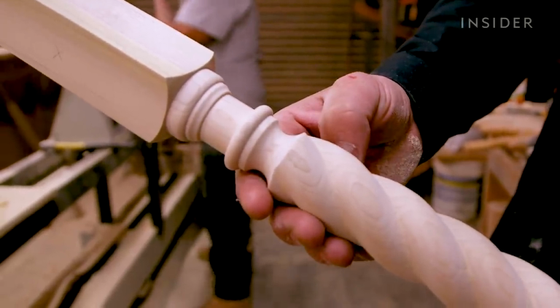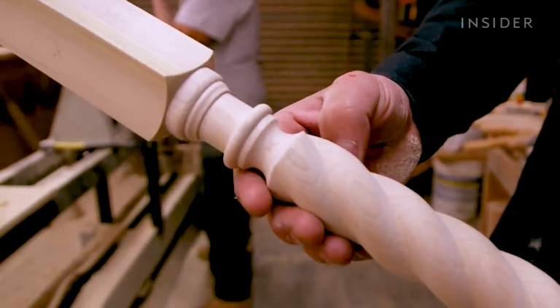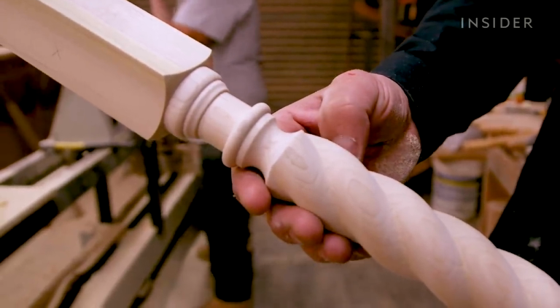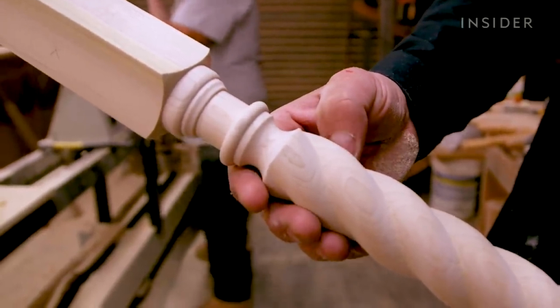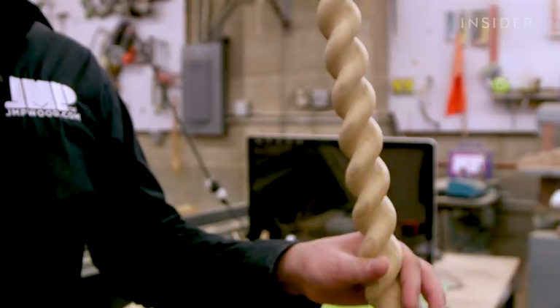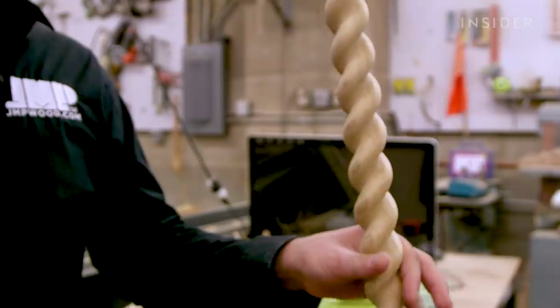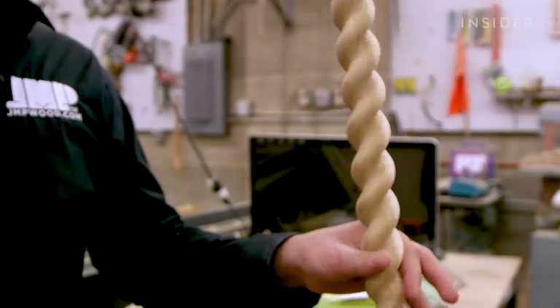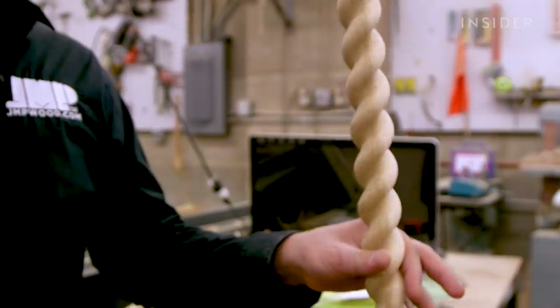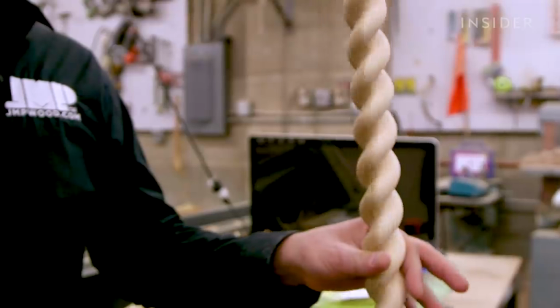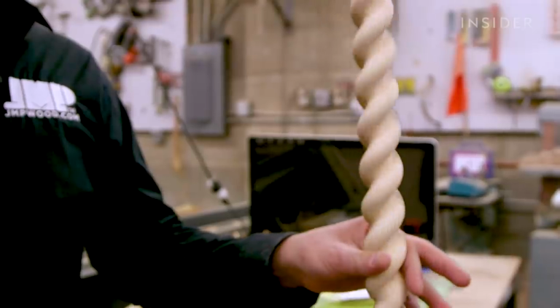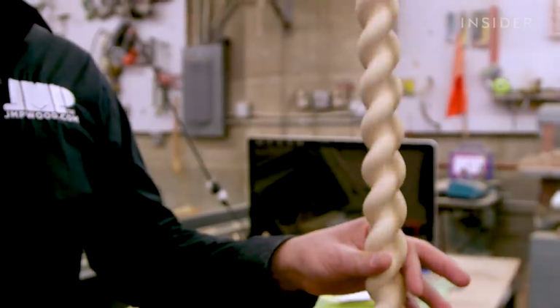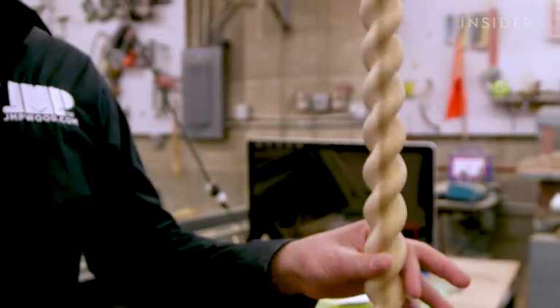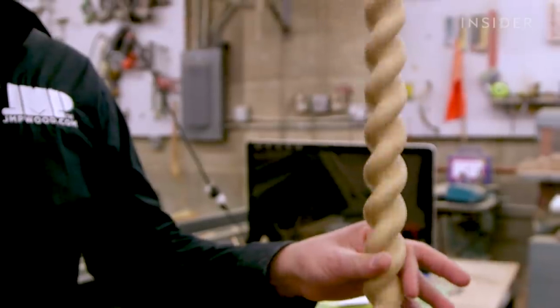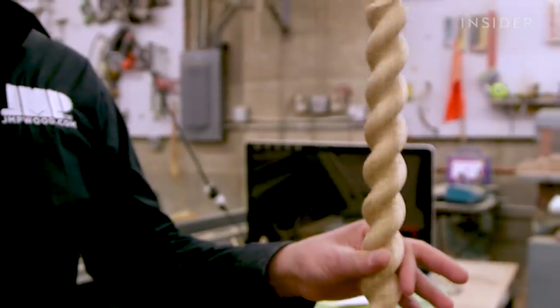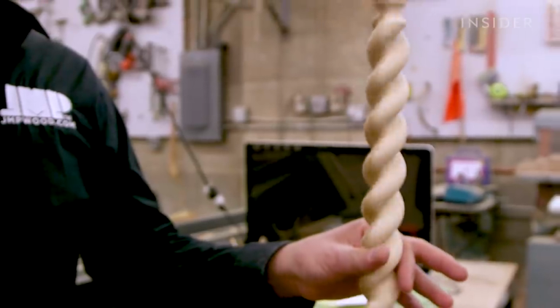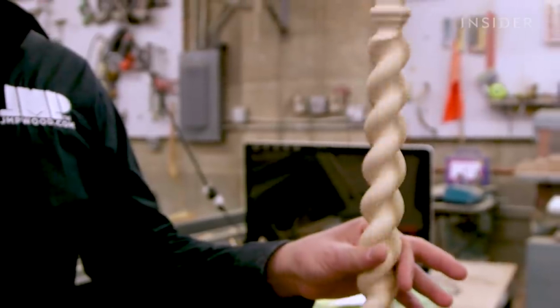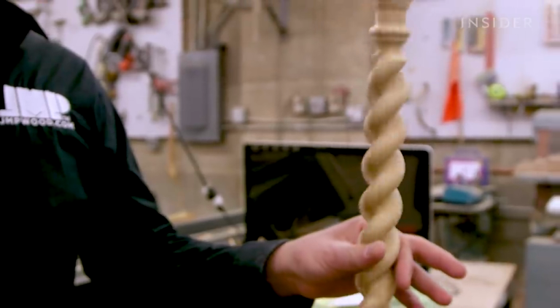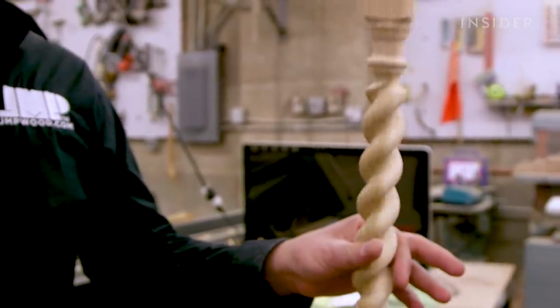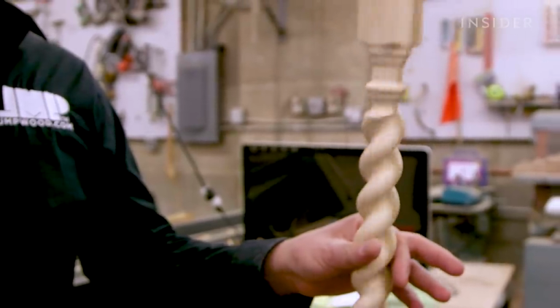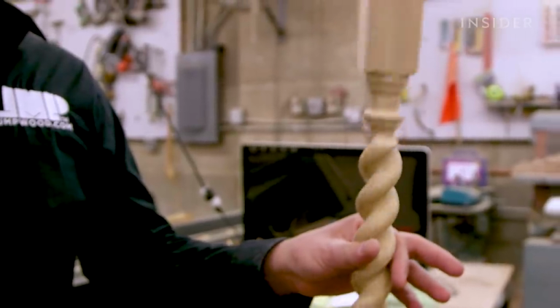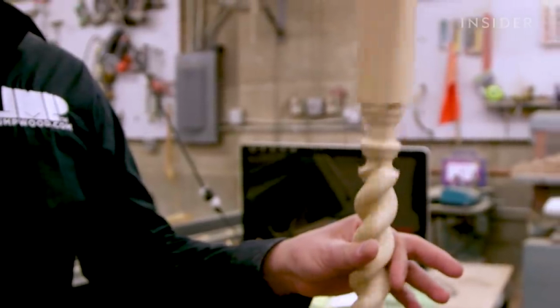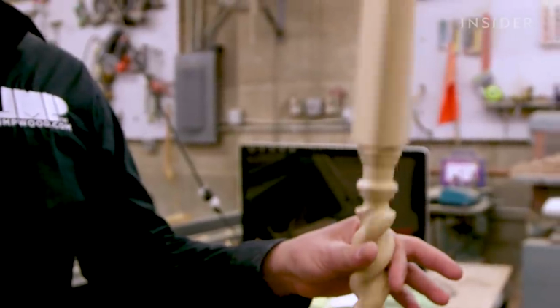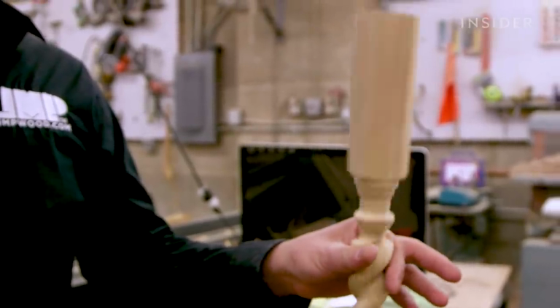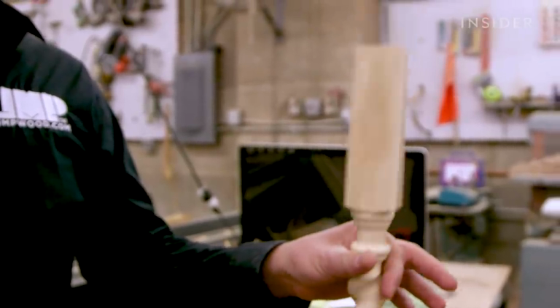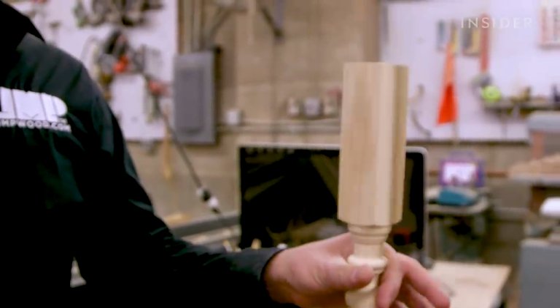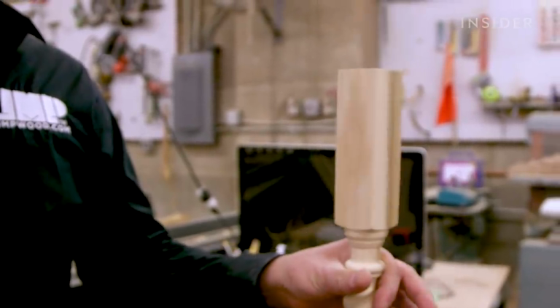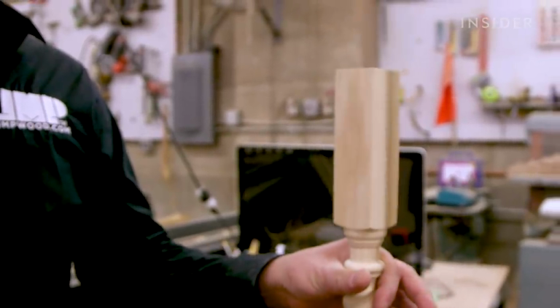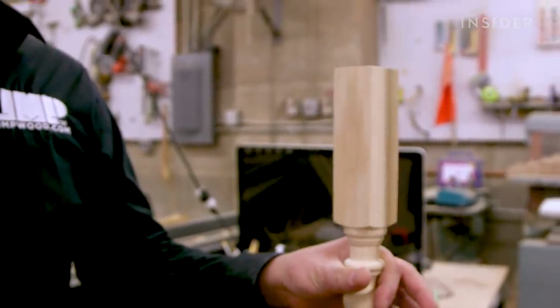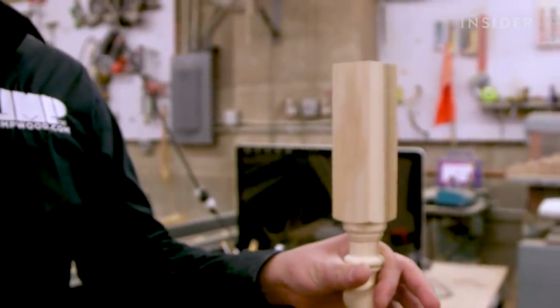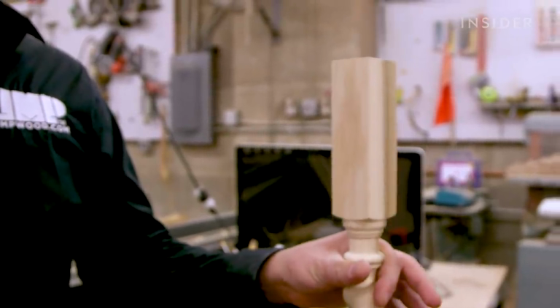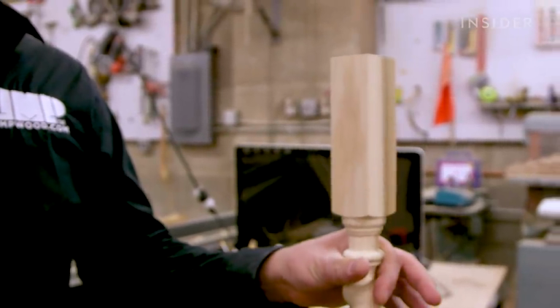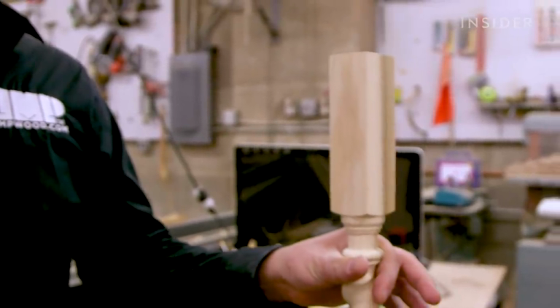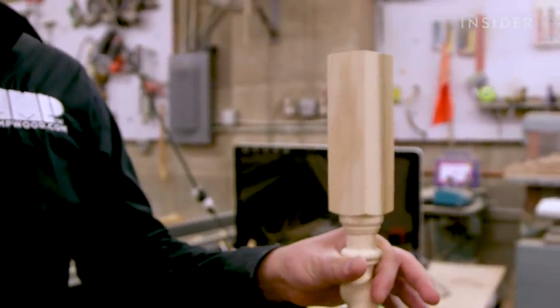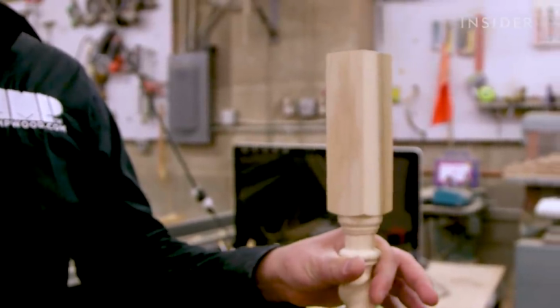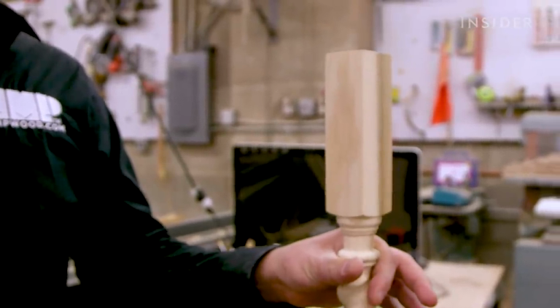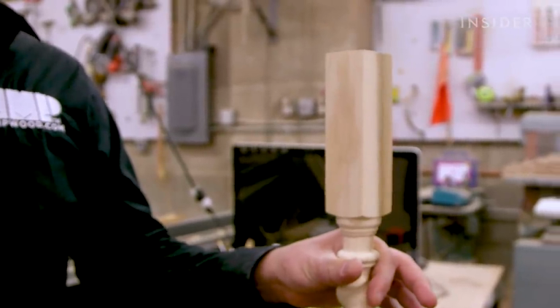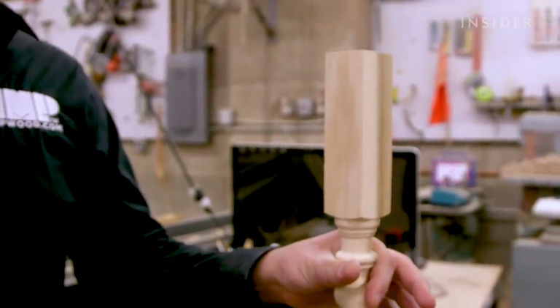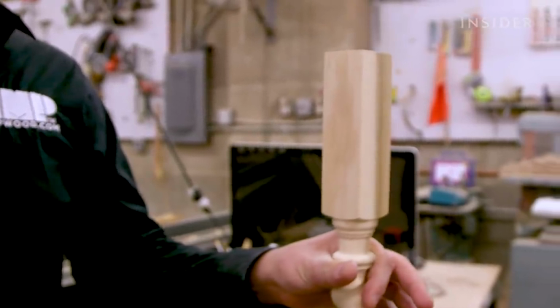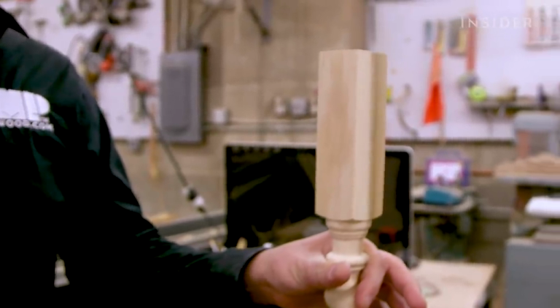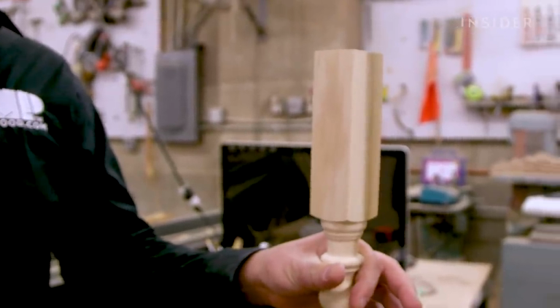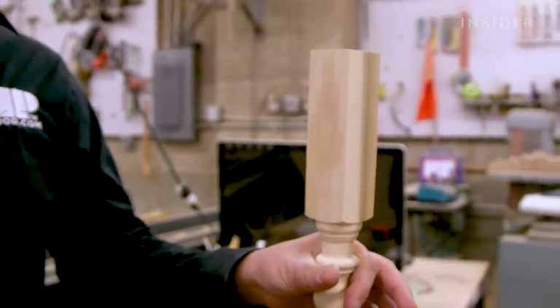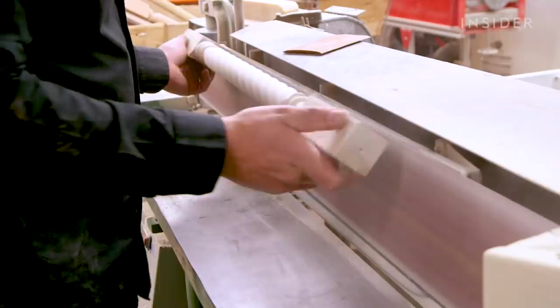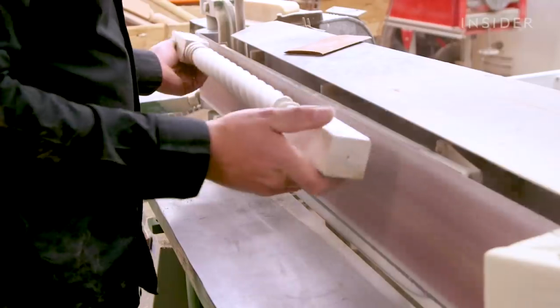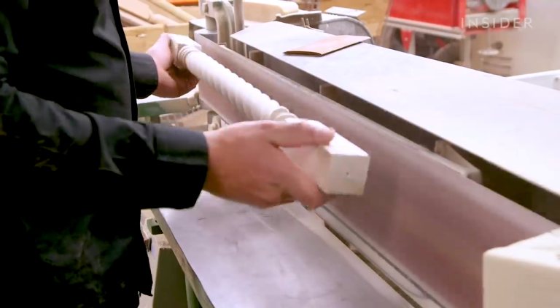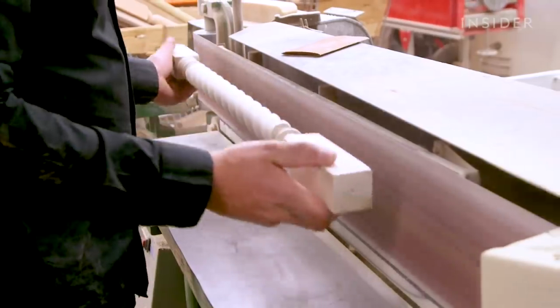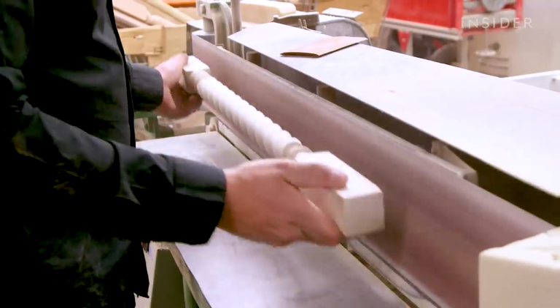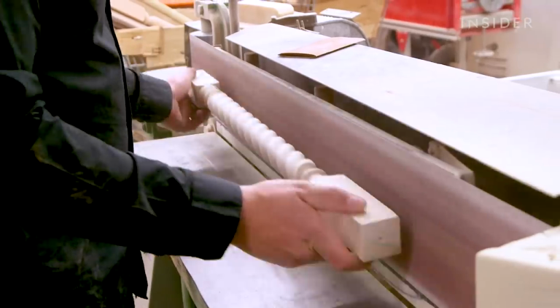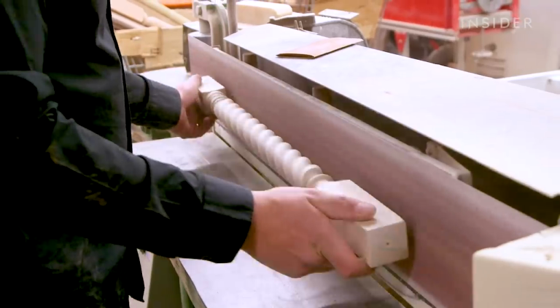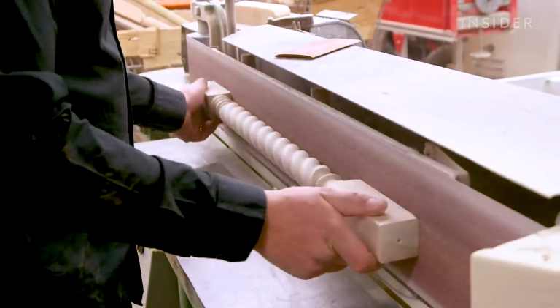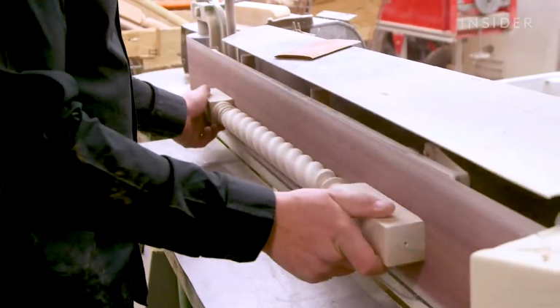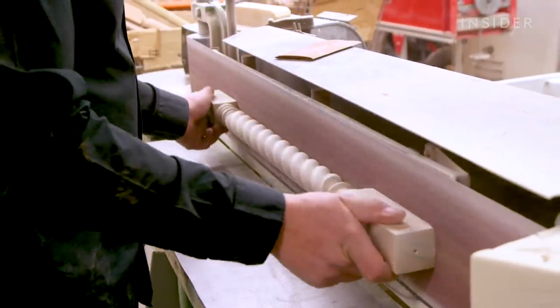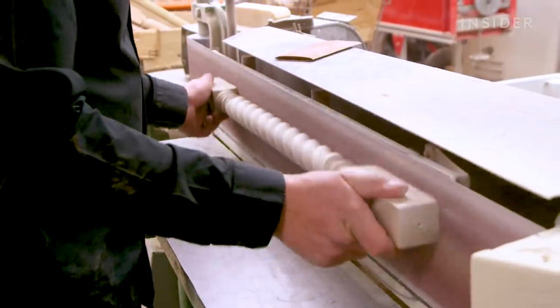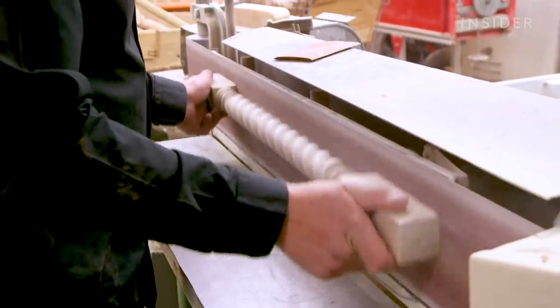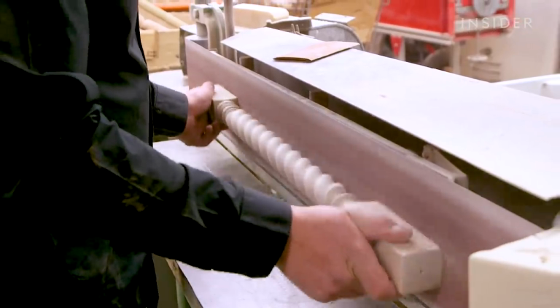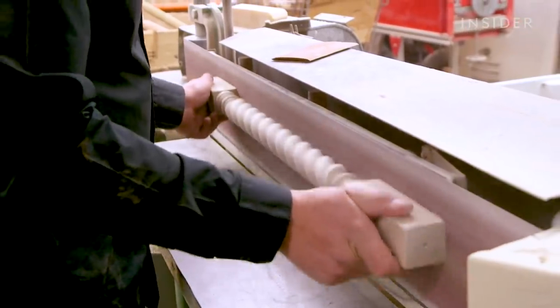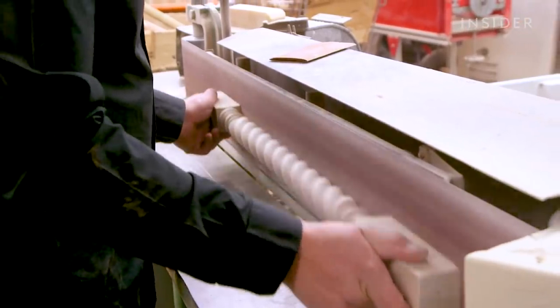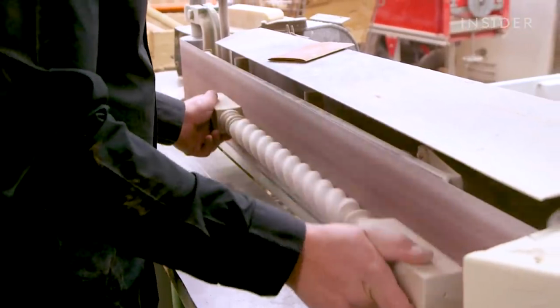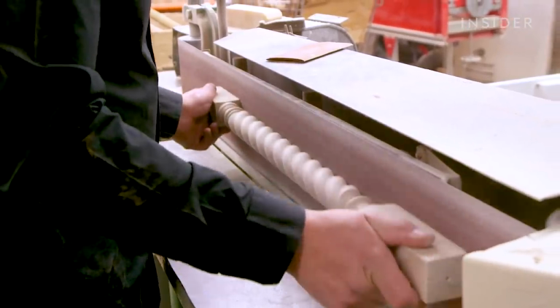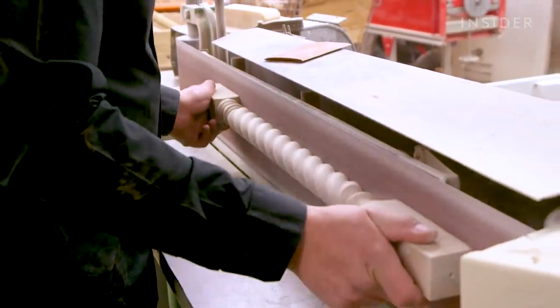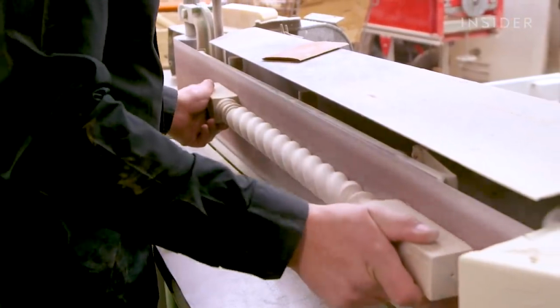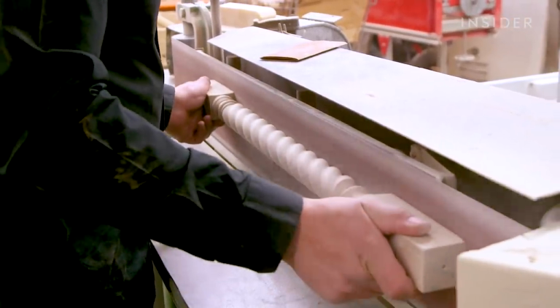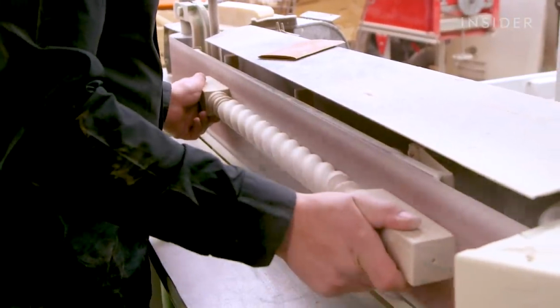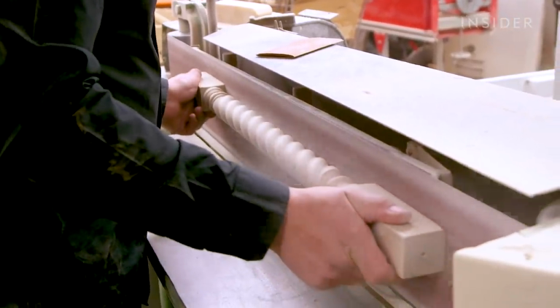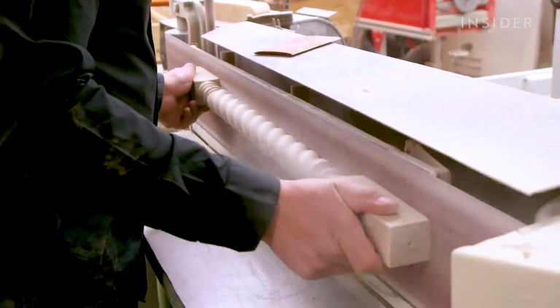The design of the baluster is inspected for any imperfections. The baluster is then sanded.